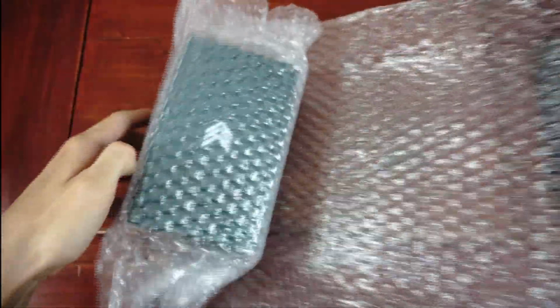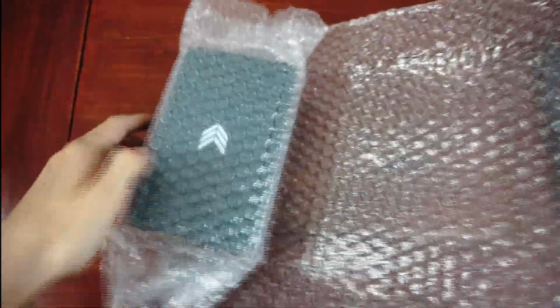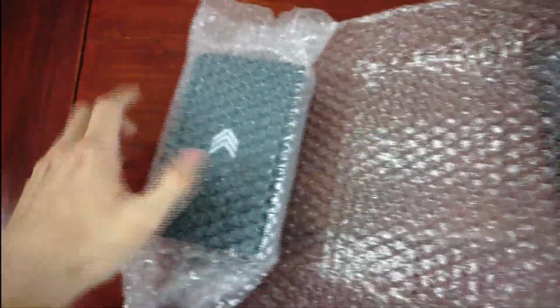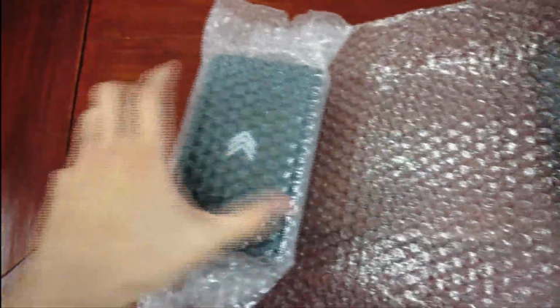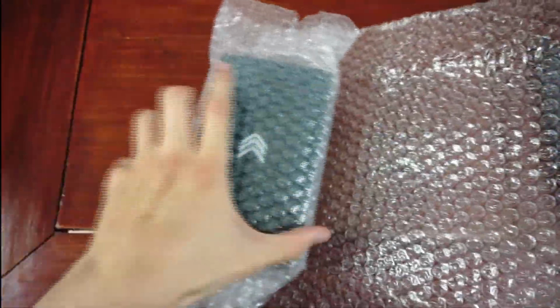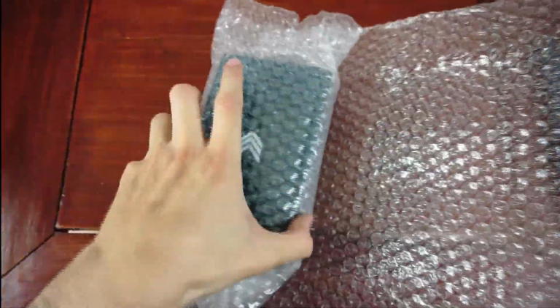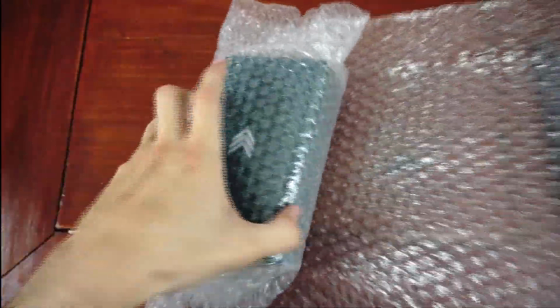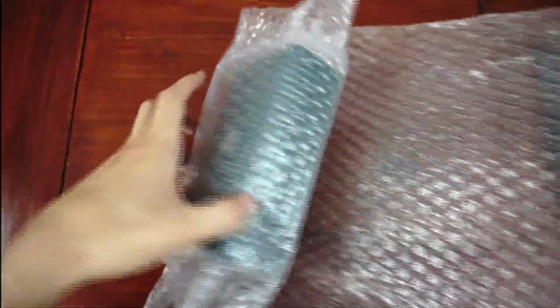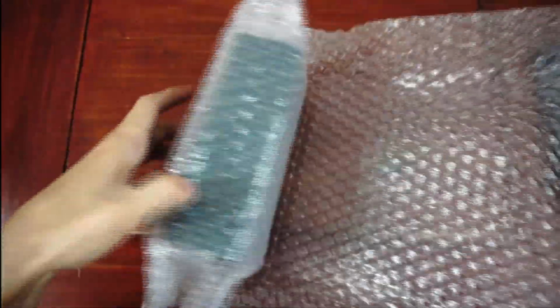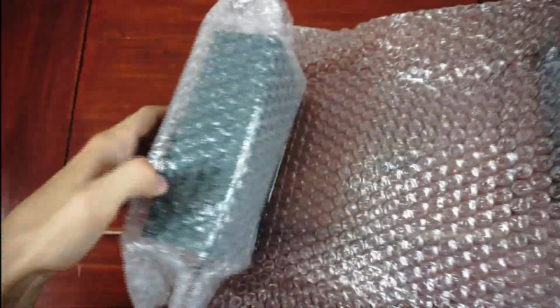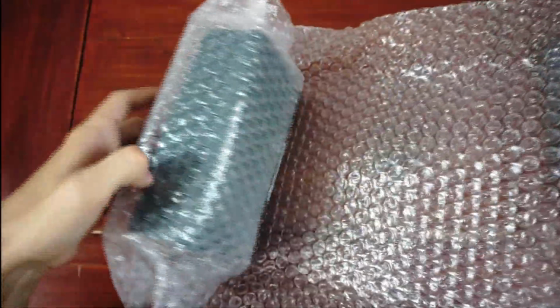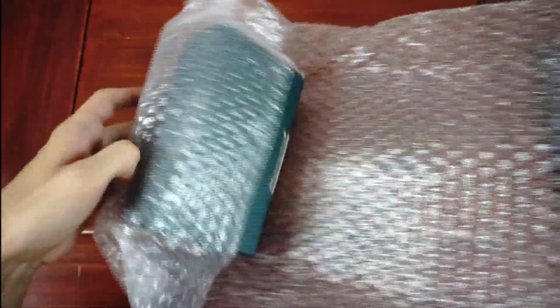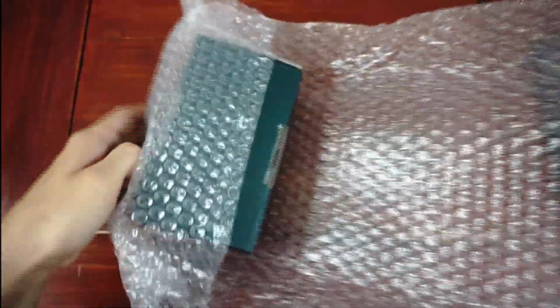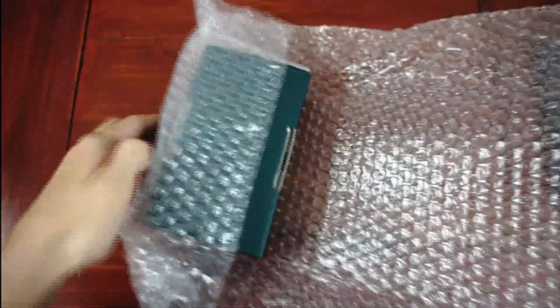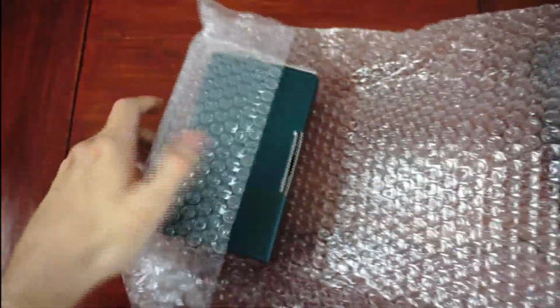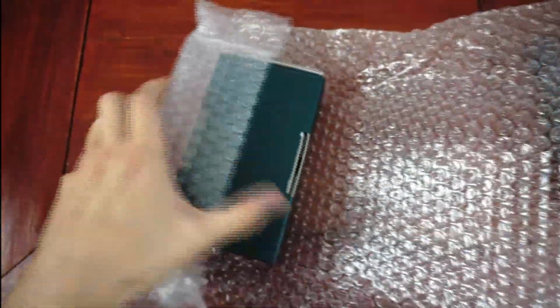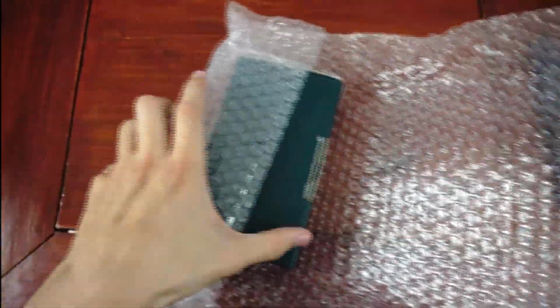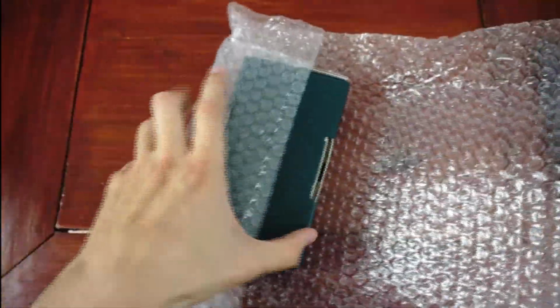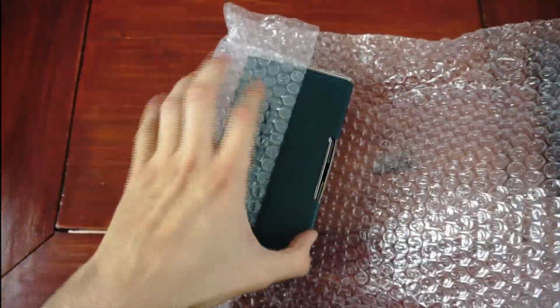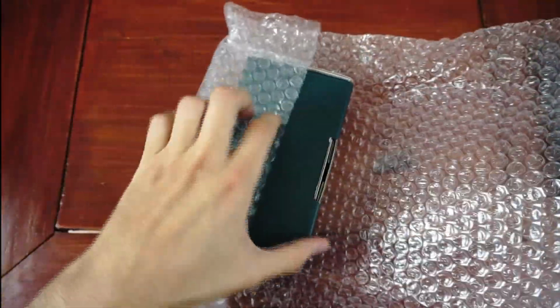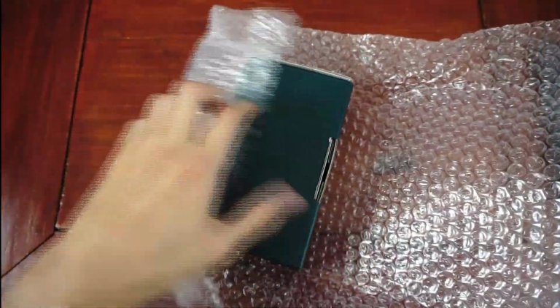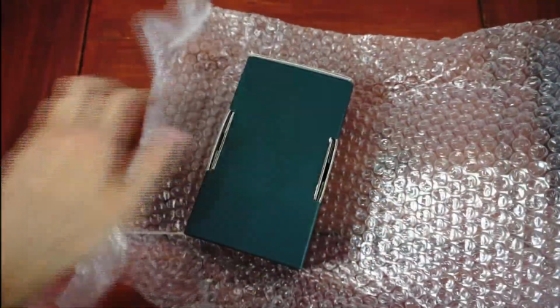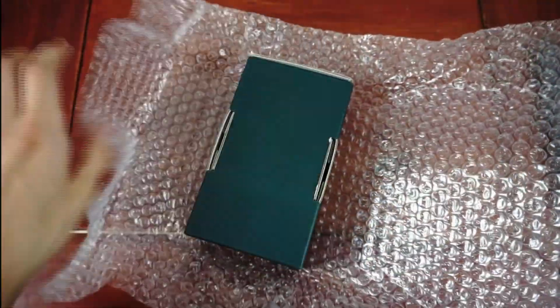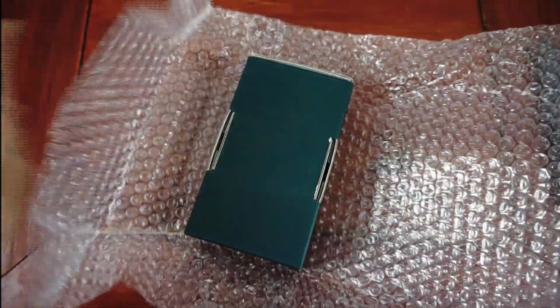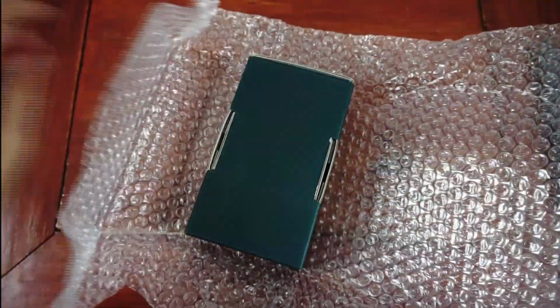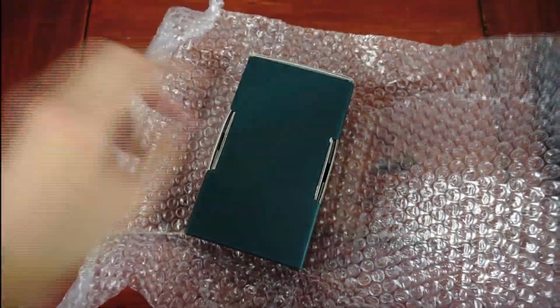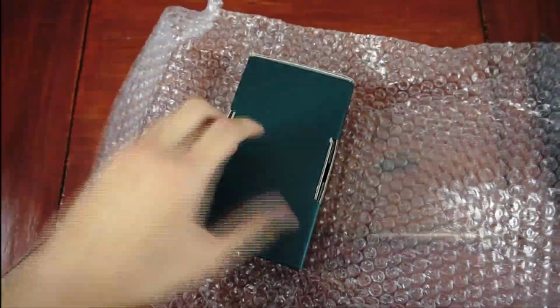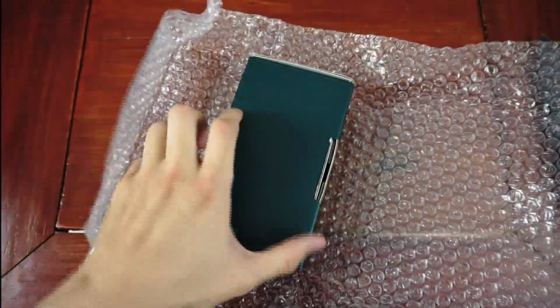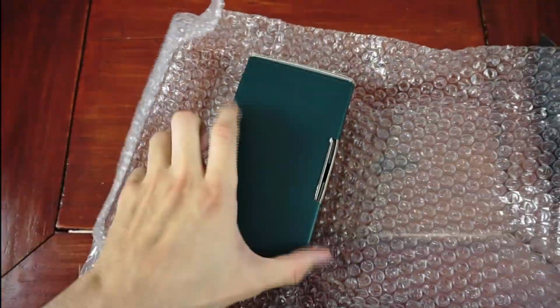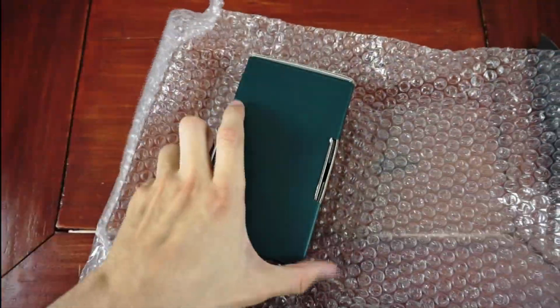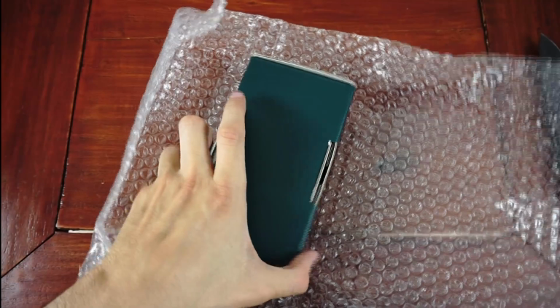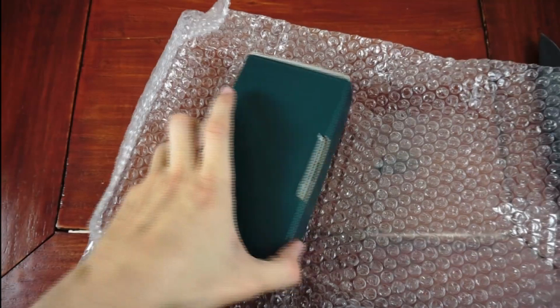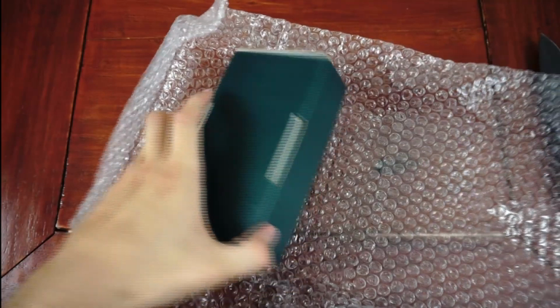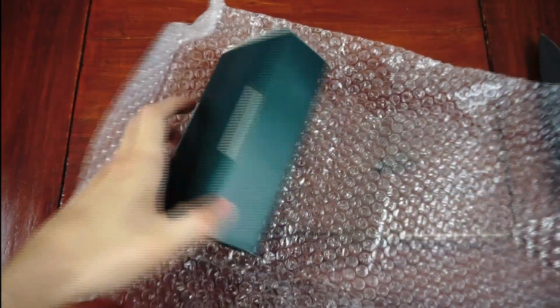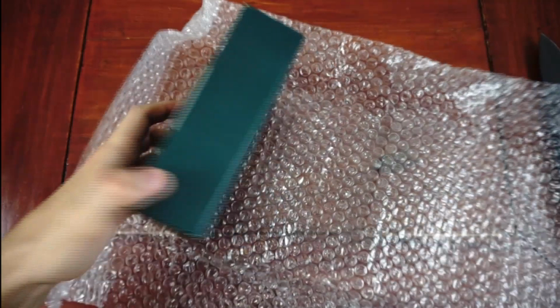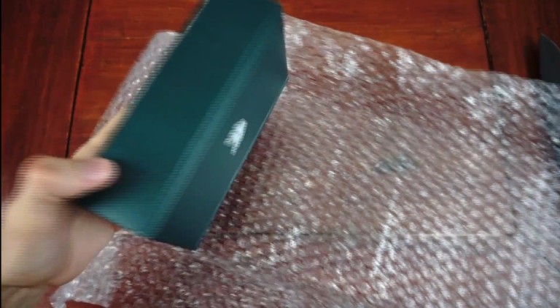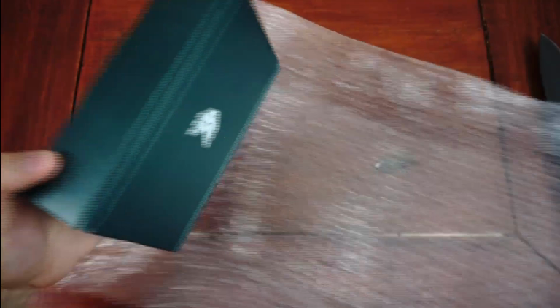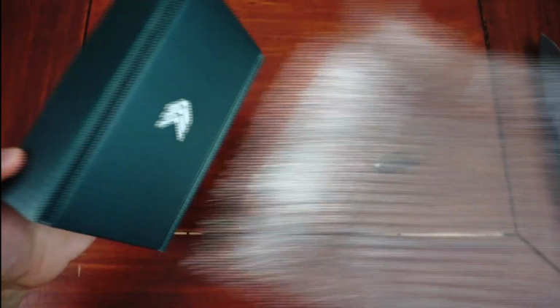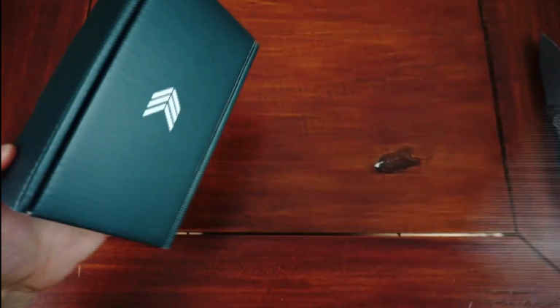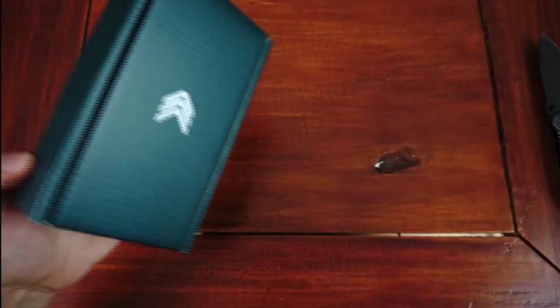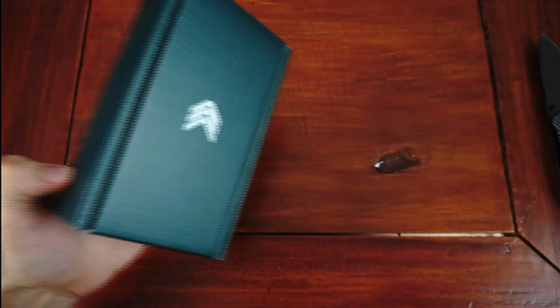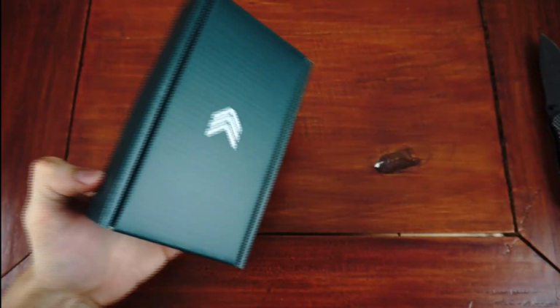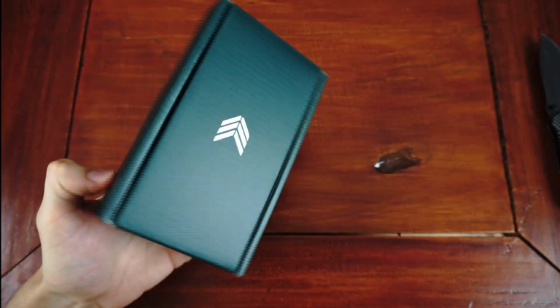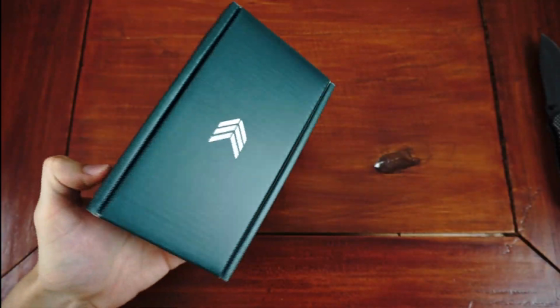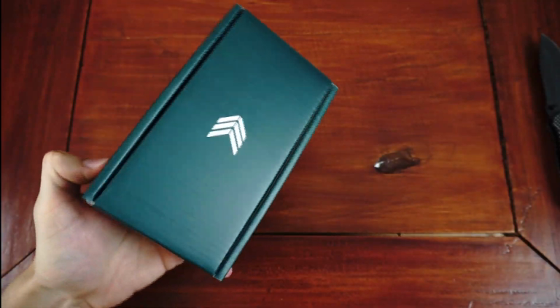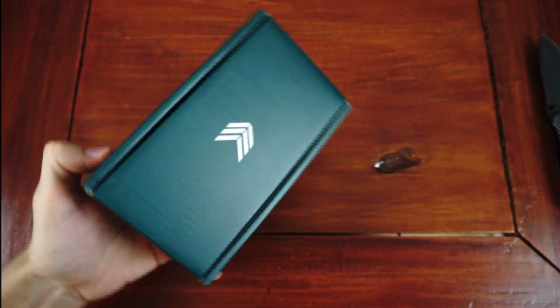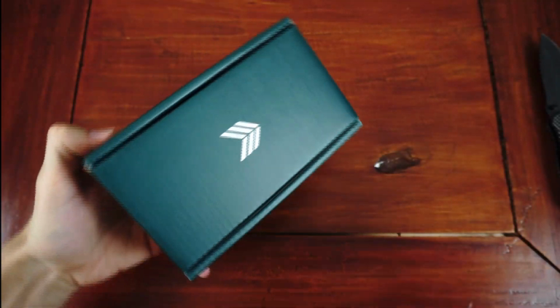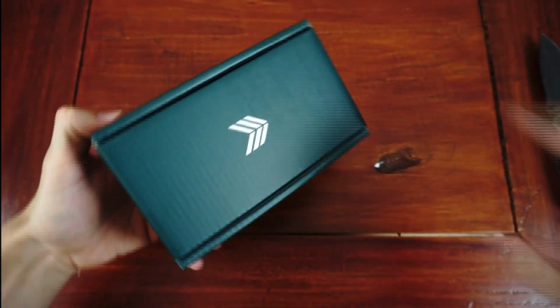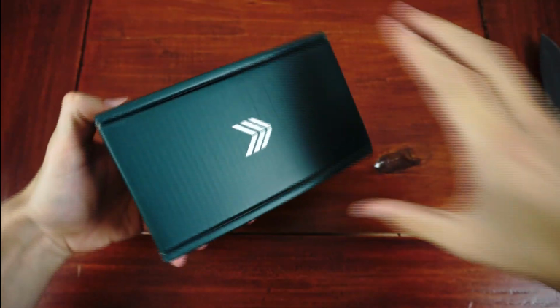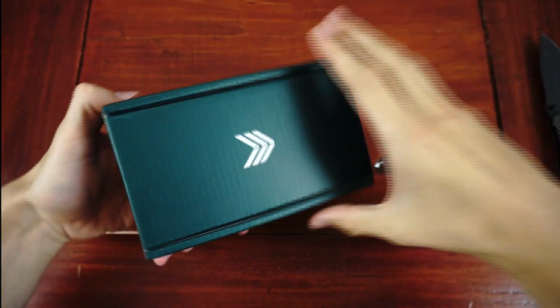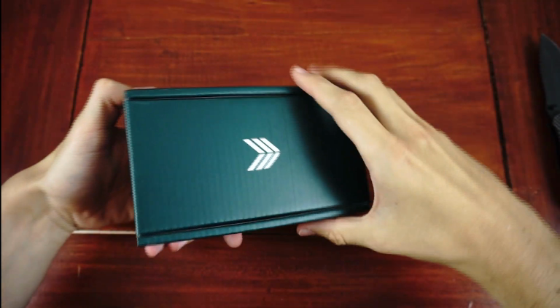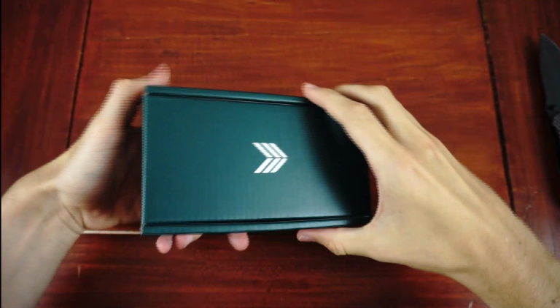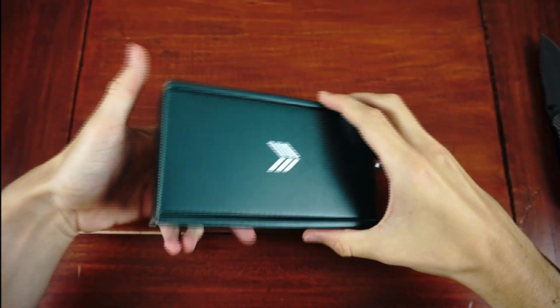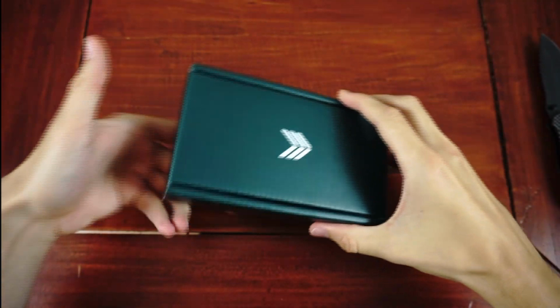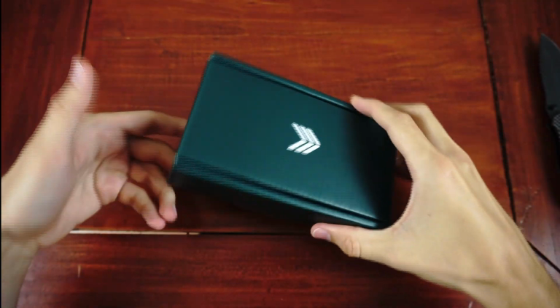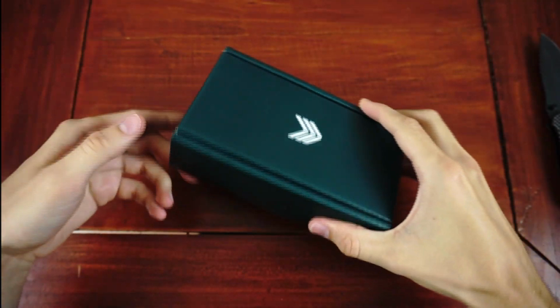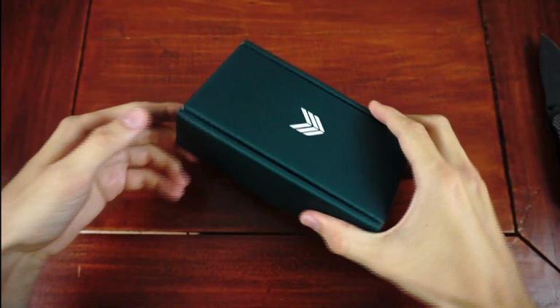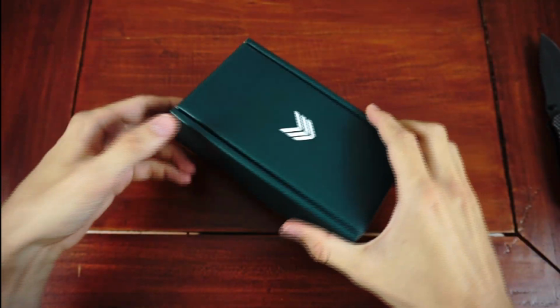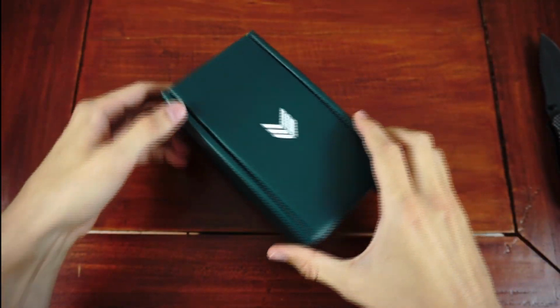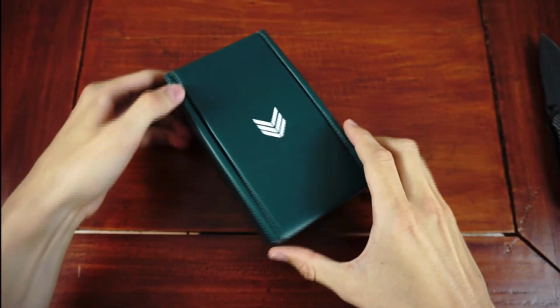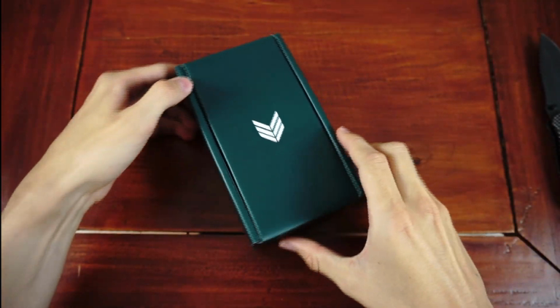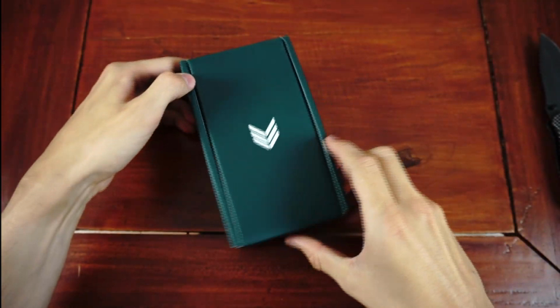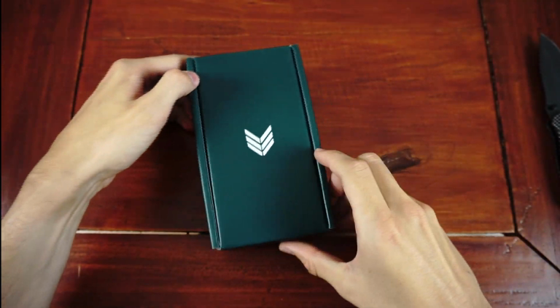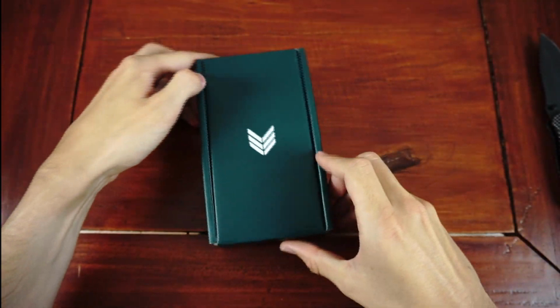The whole package is secured with lots of bubble wrap and we can already see the same green cardboard box that we know from previous generations.